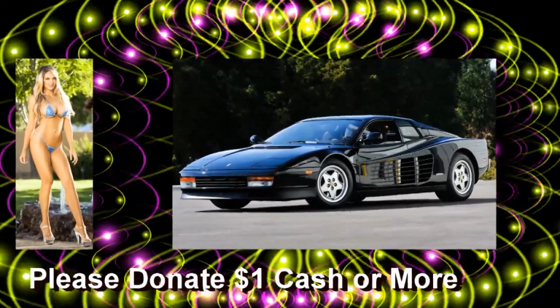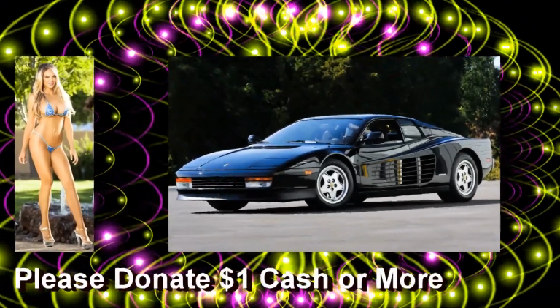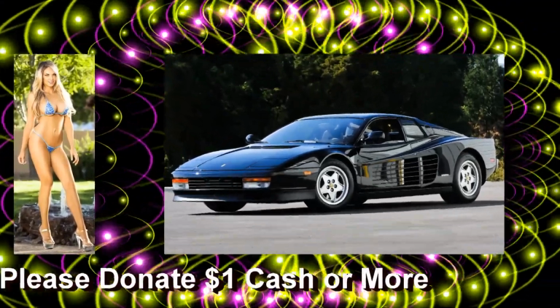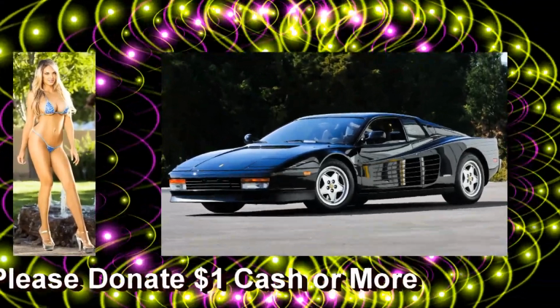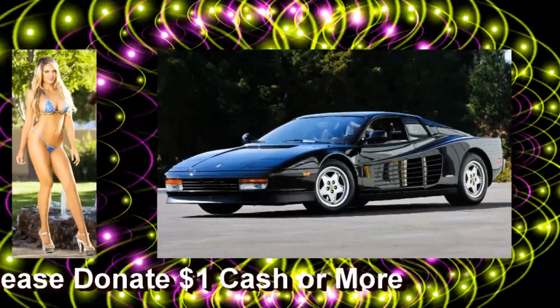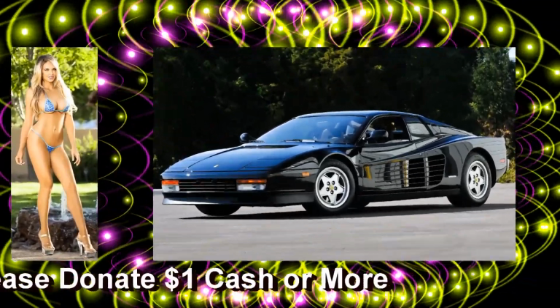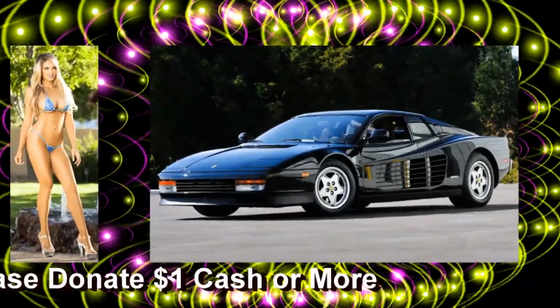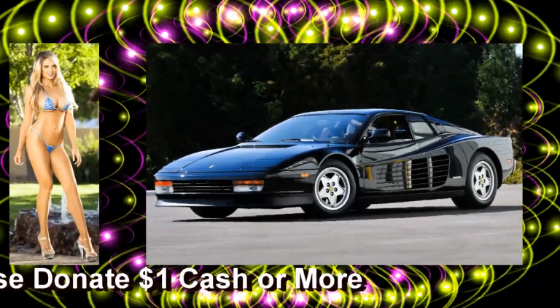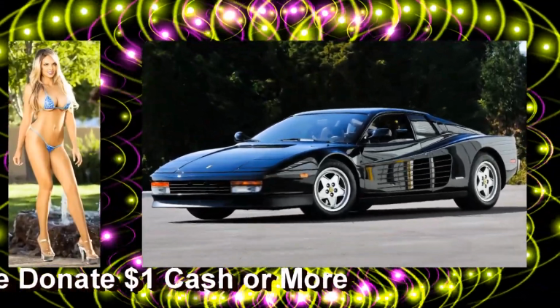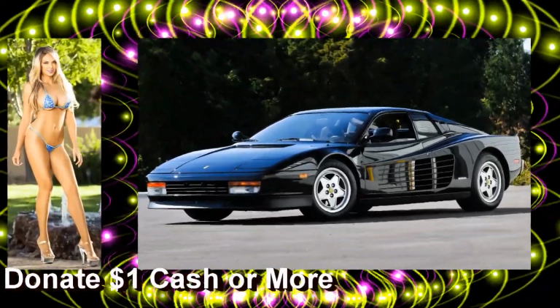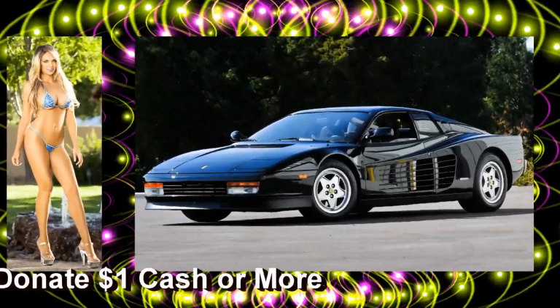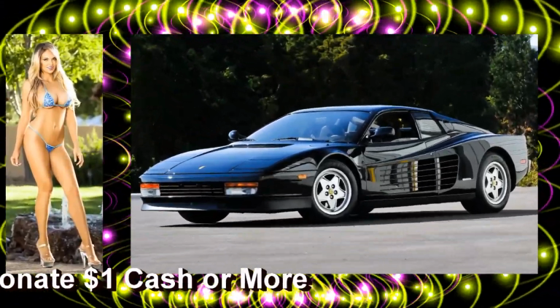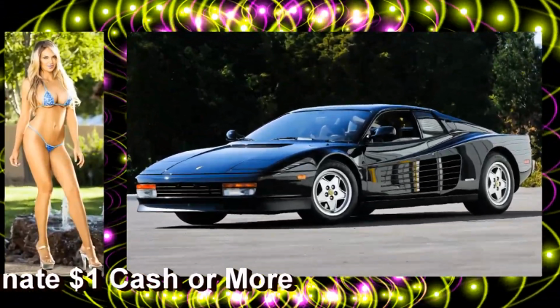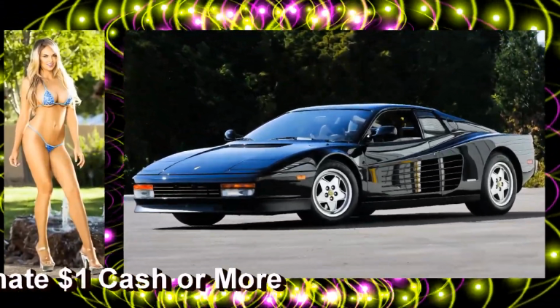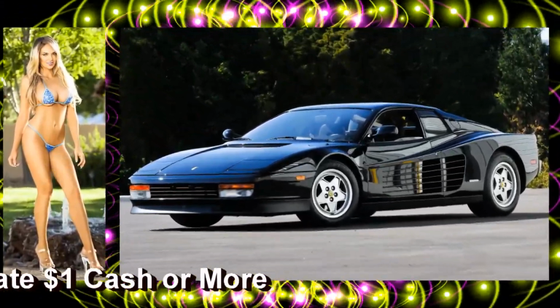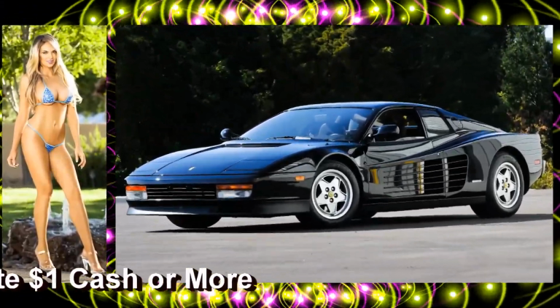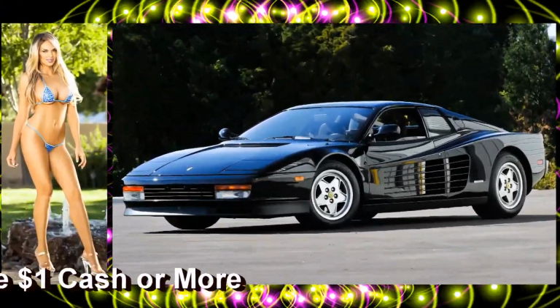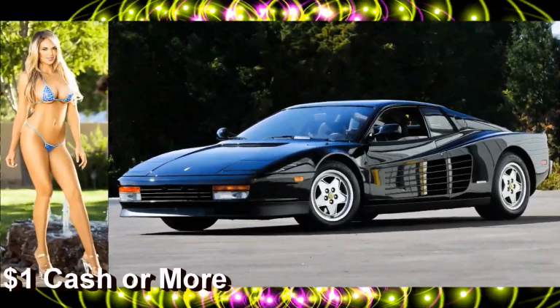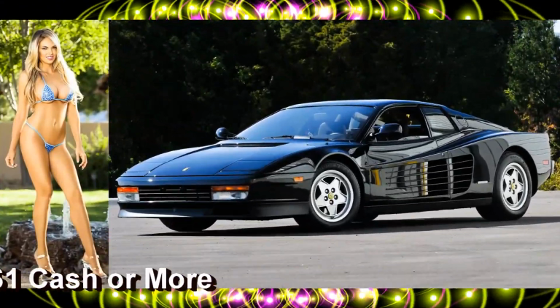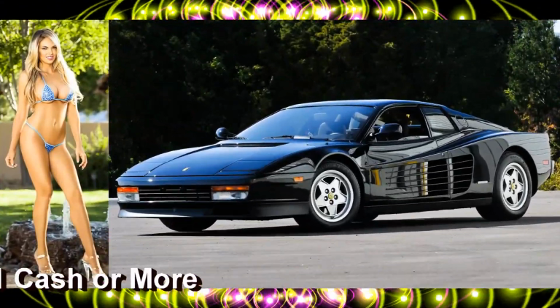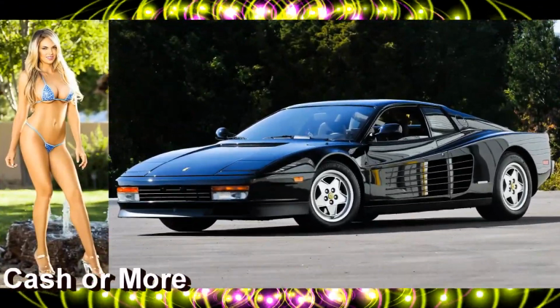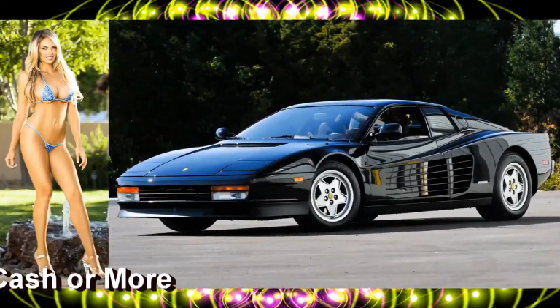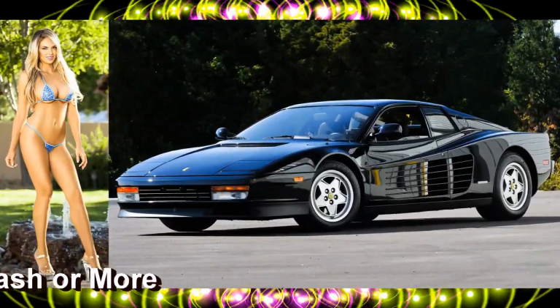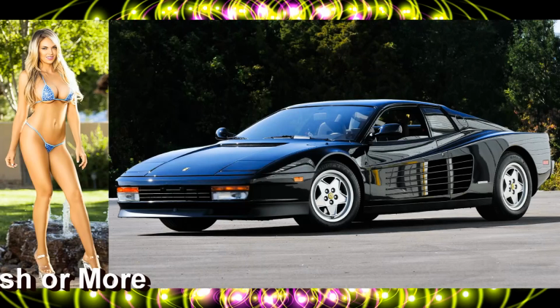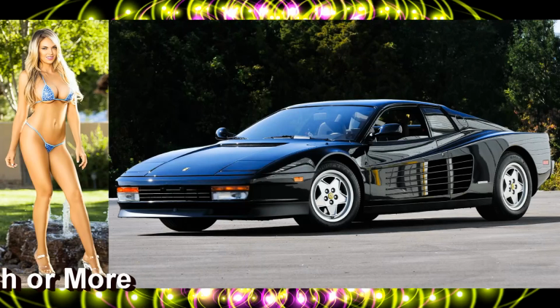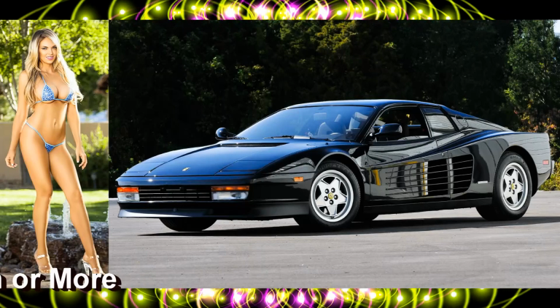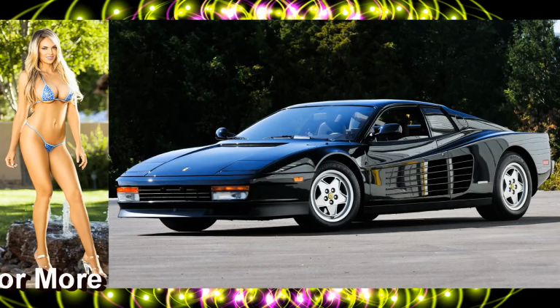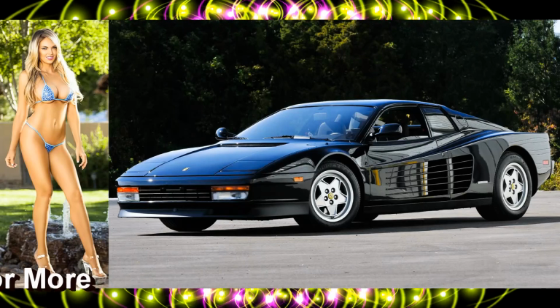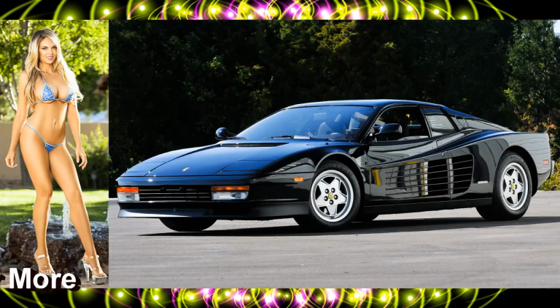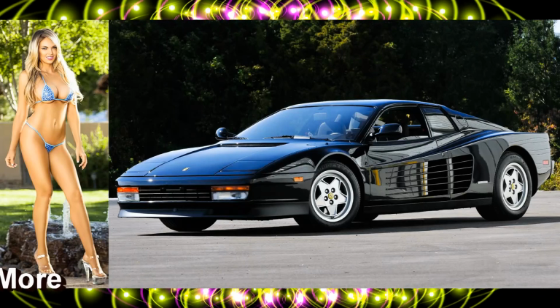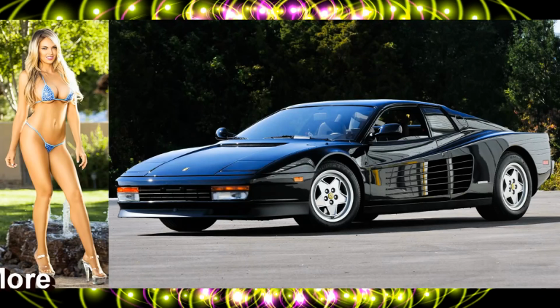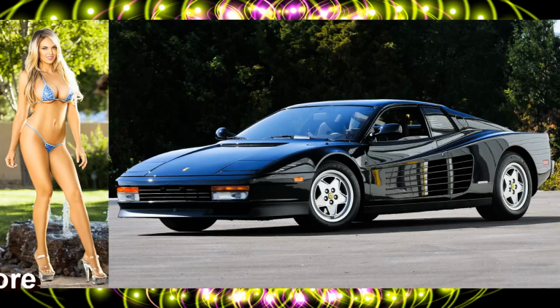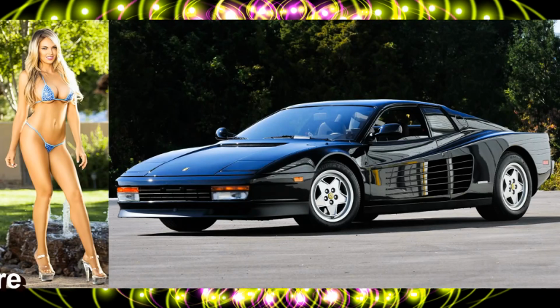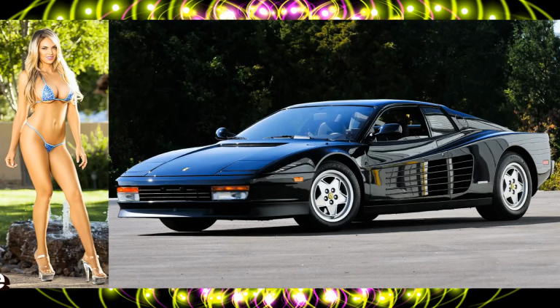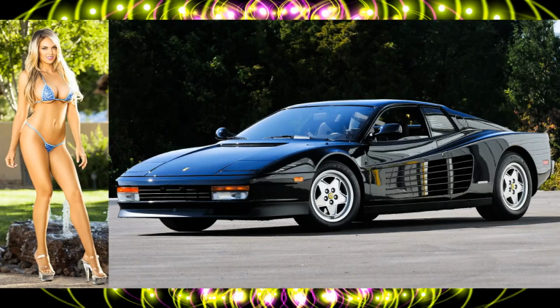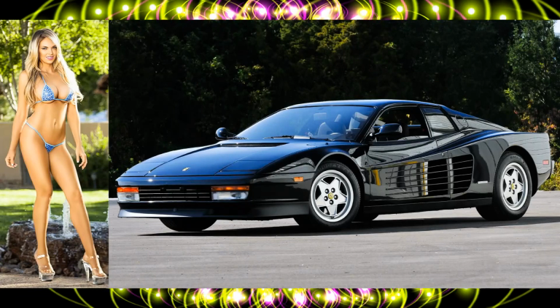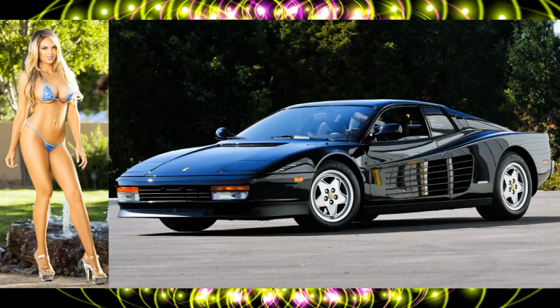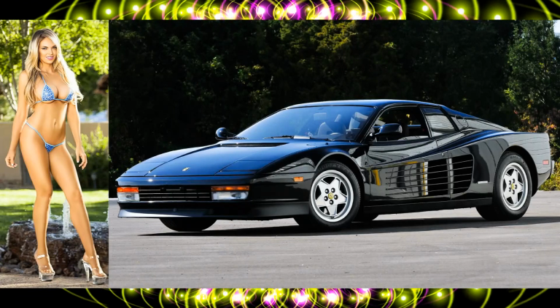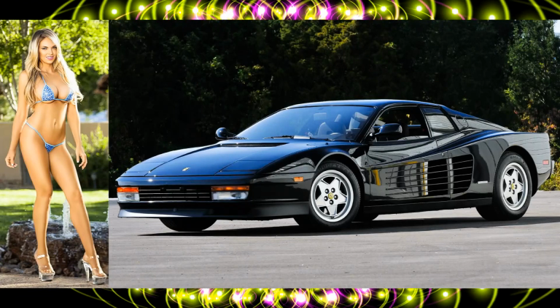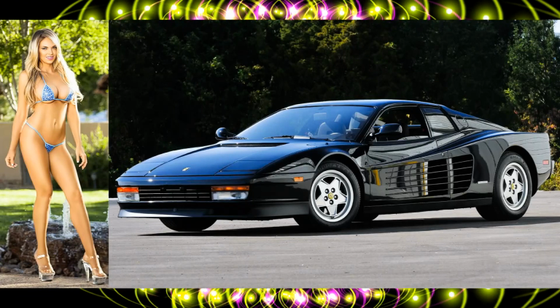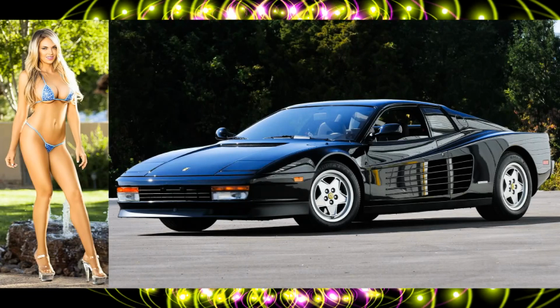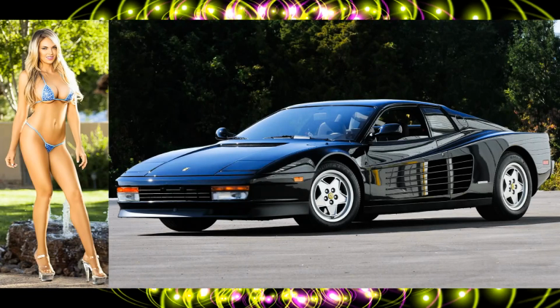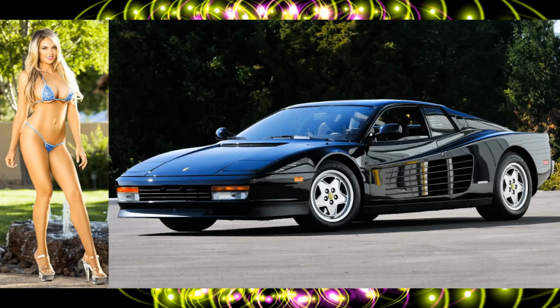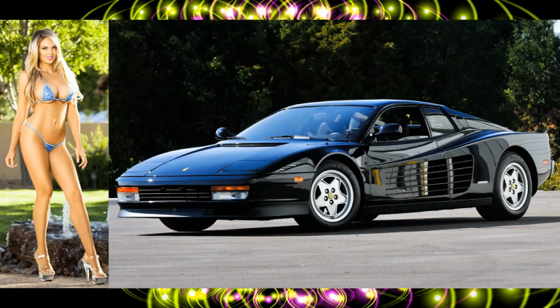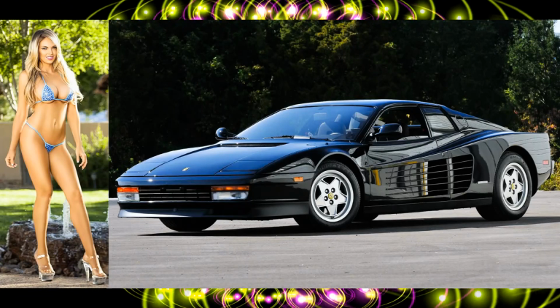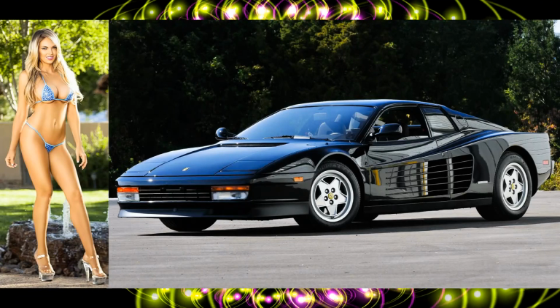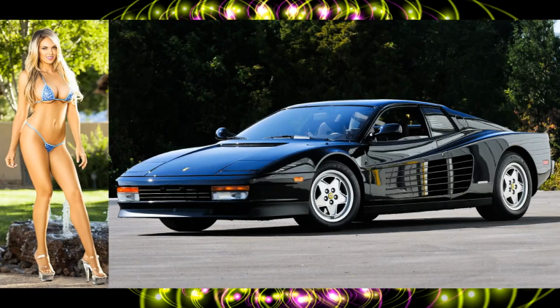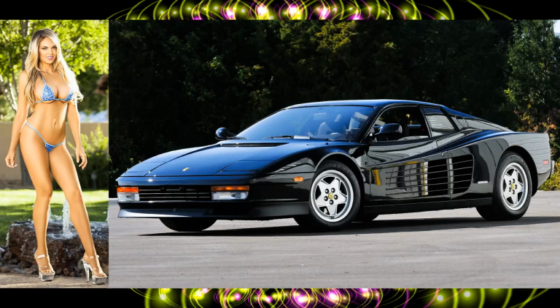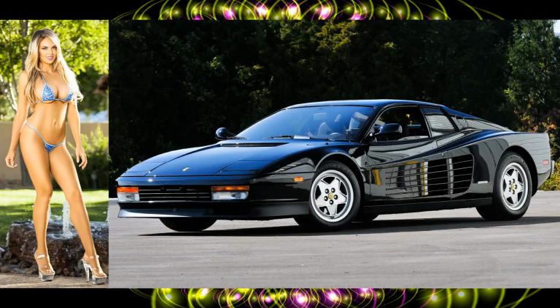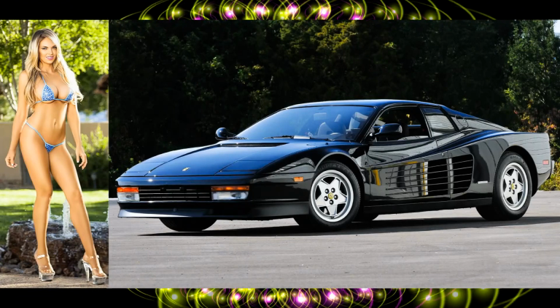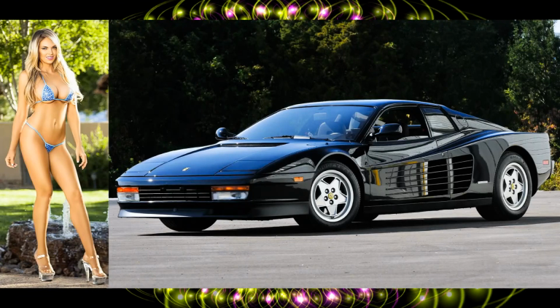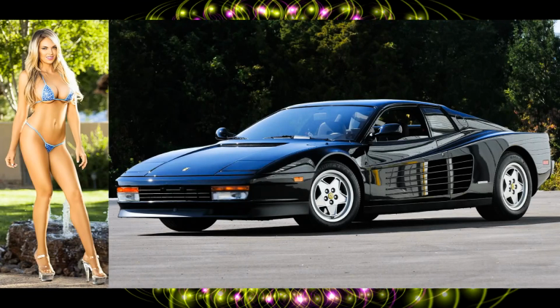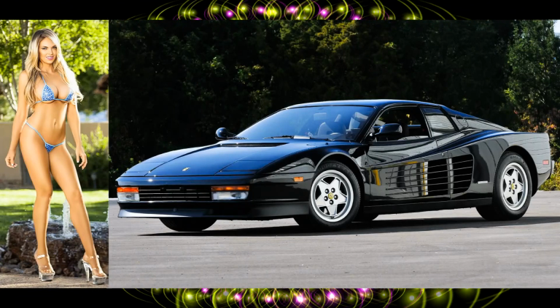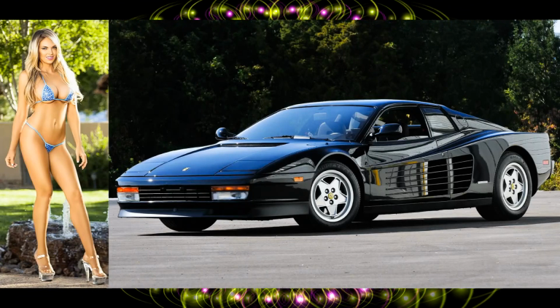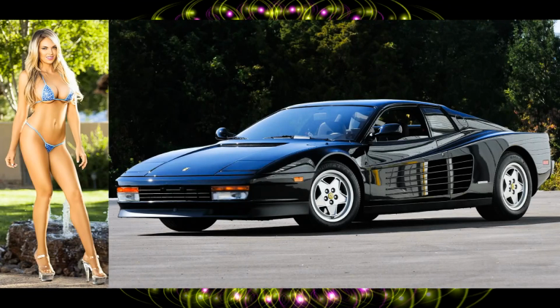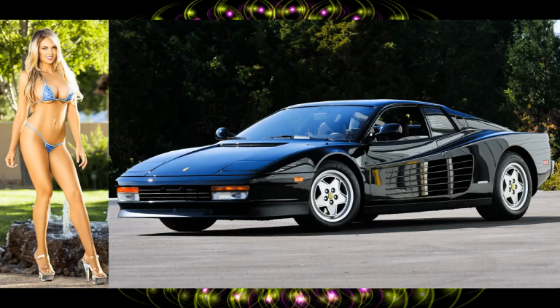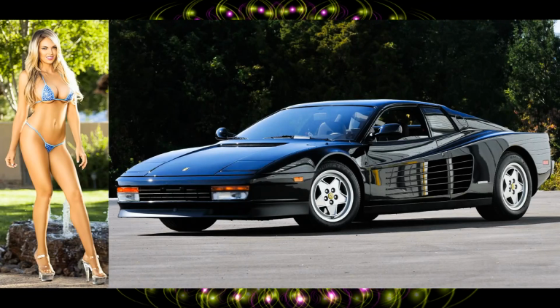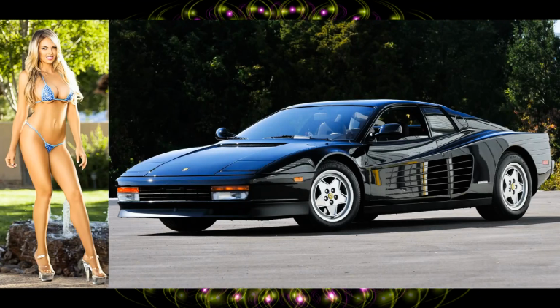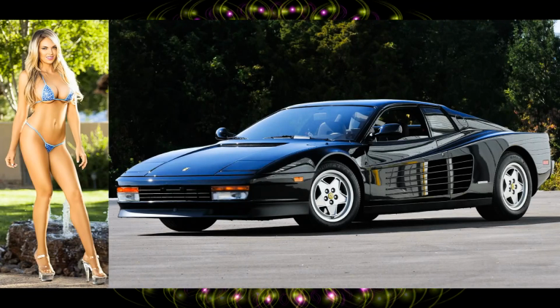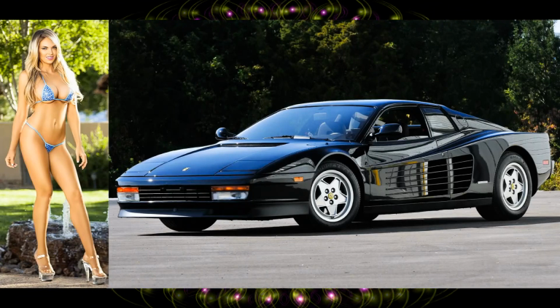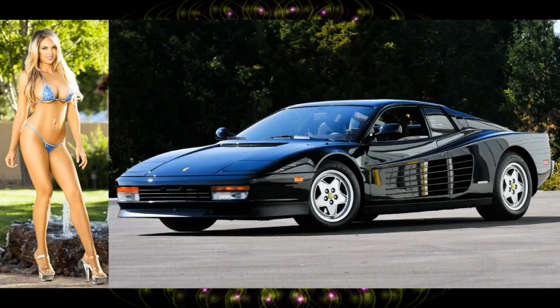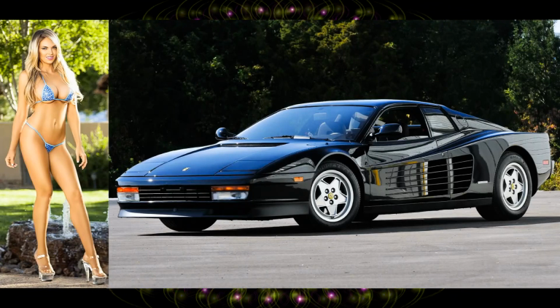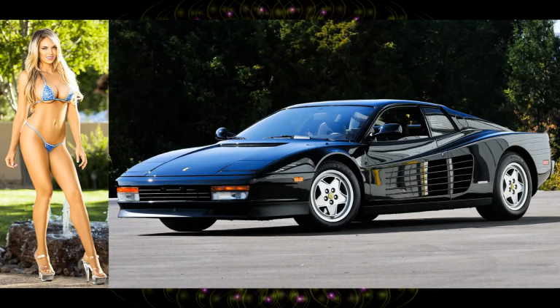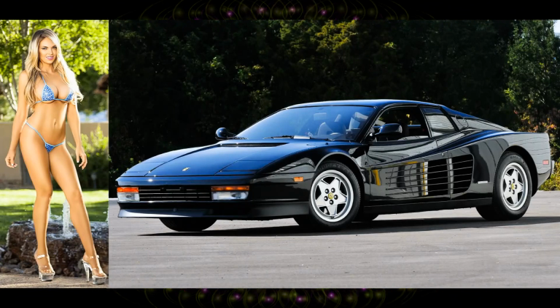Wowzers, fantastic lady — a 1991 Ferrari Testarossa, top speed 180 miles per hour.